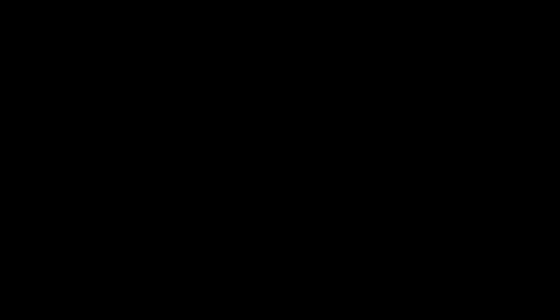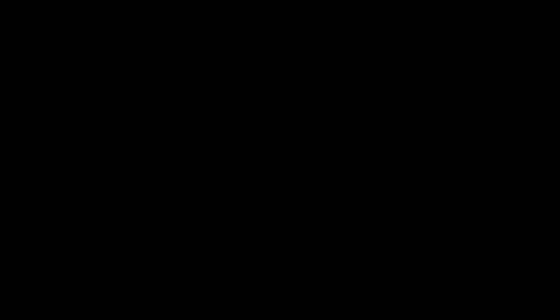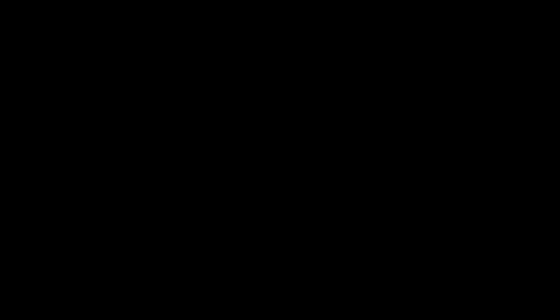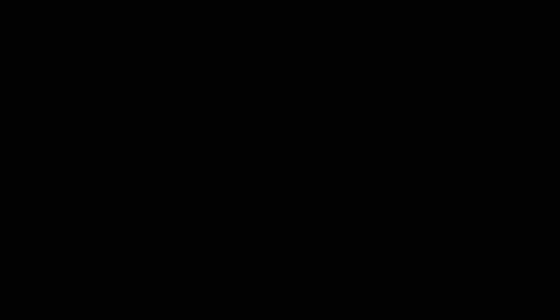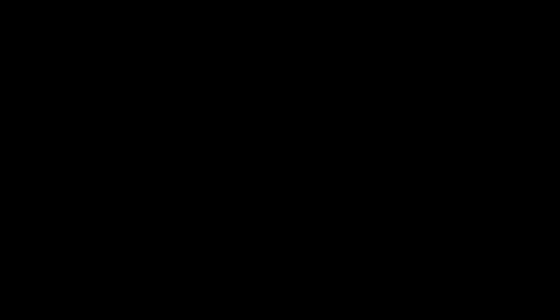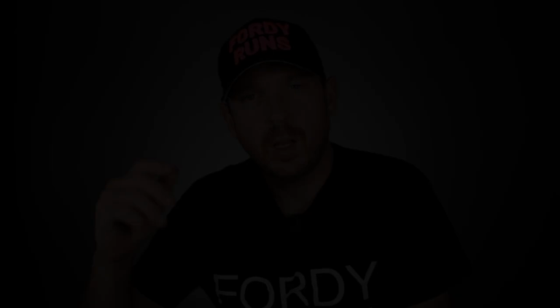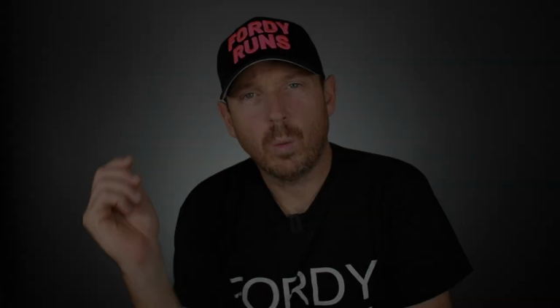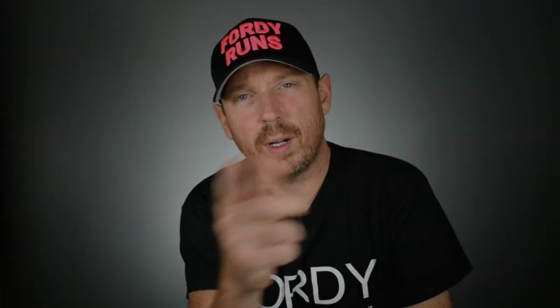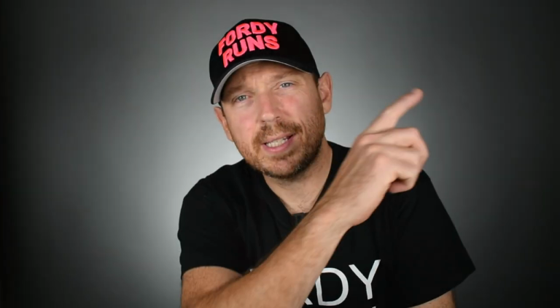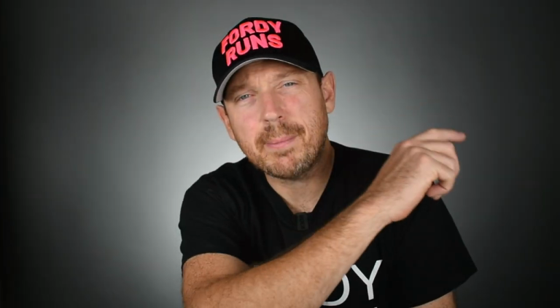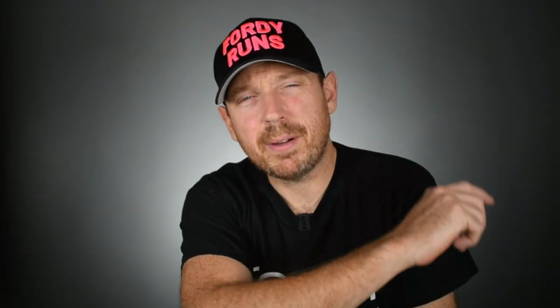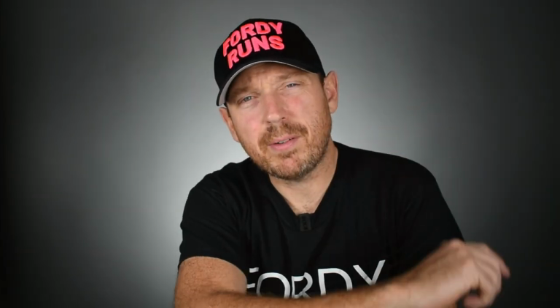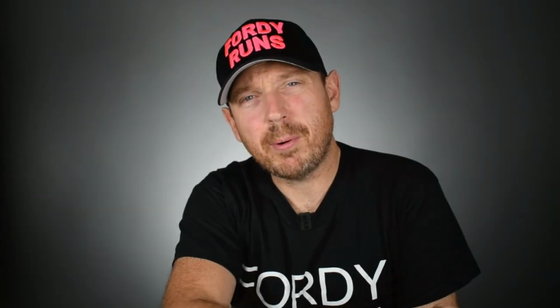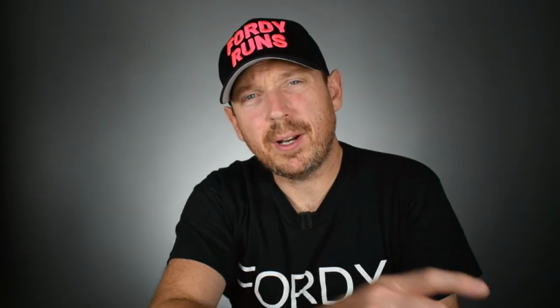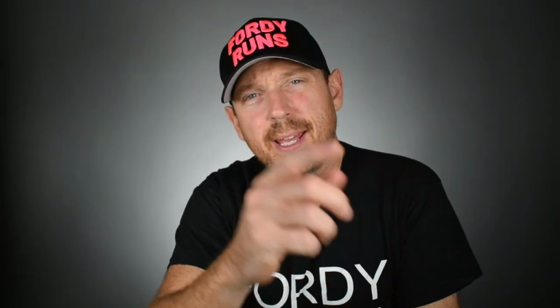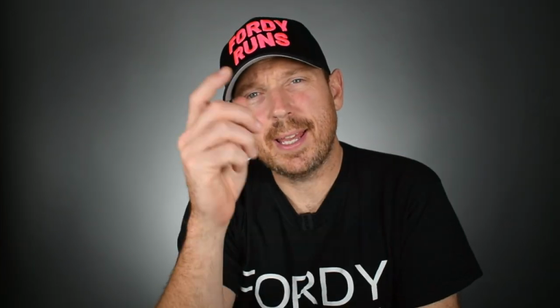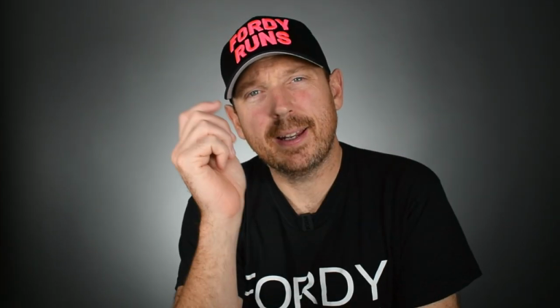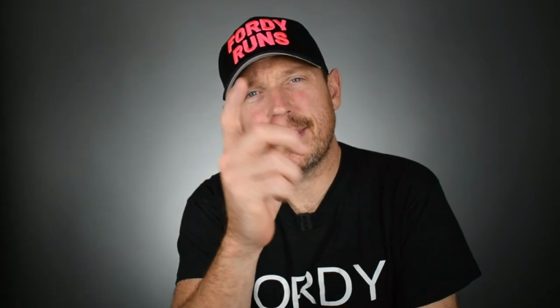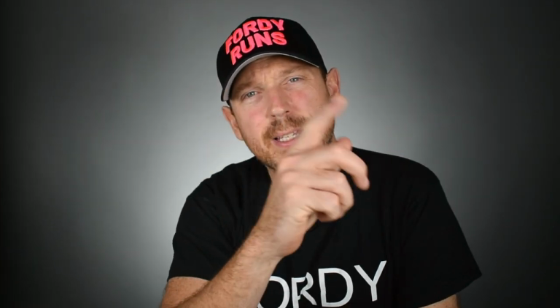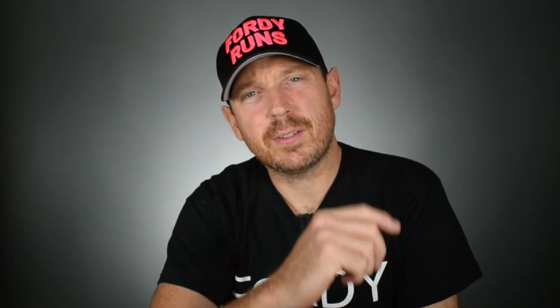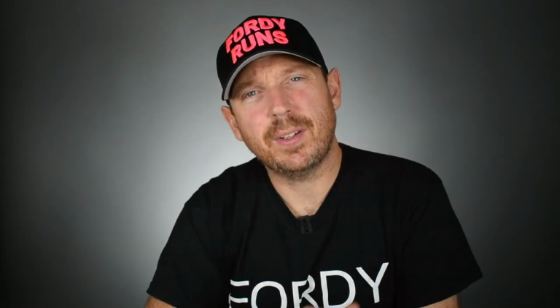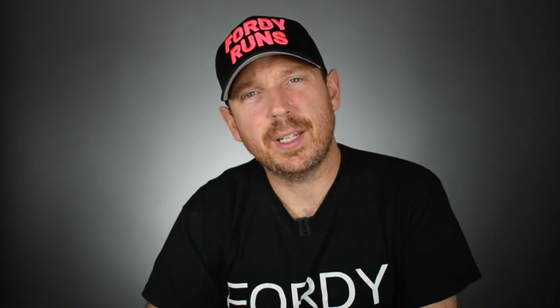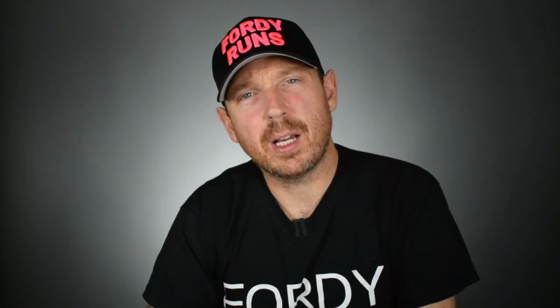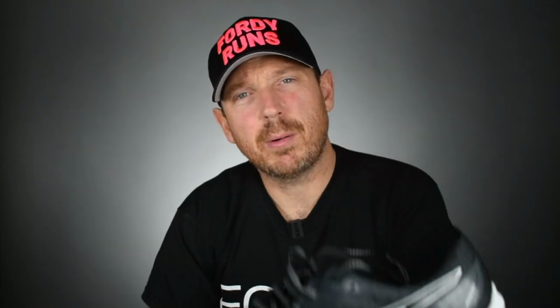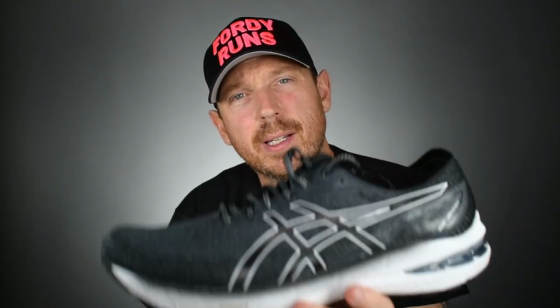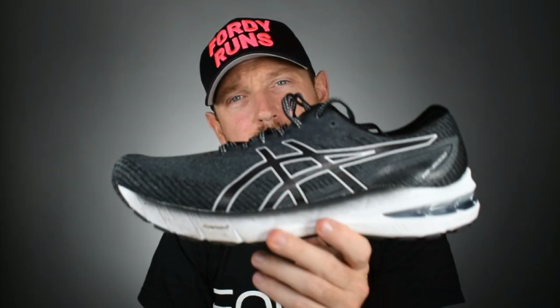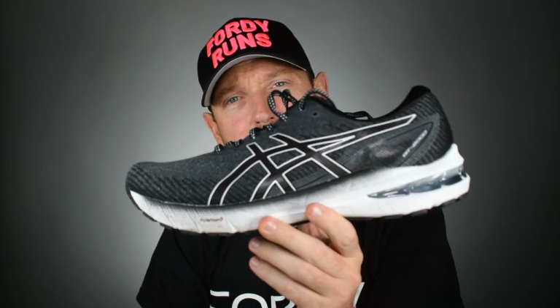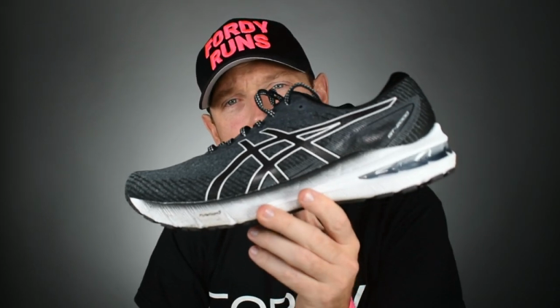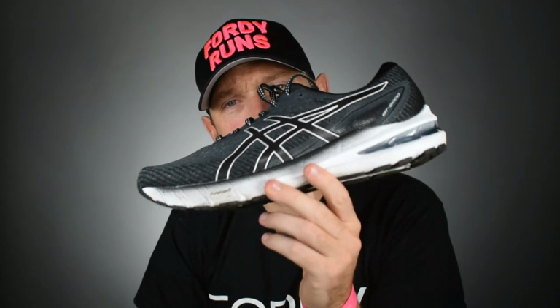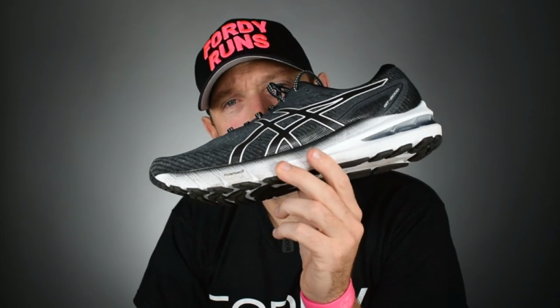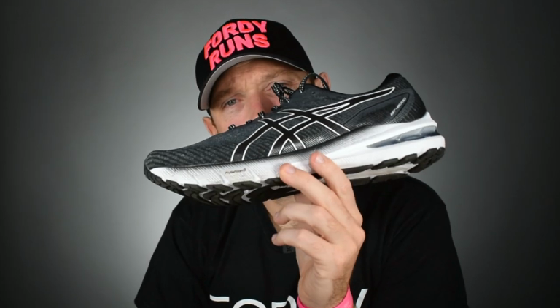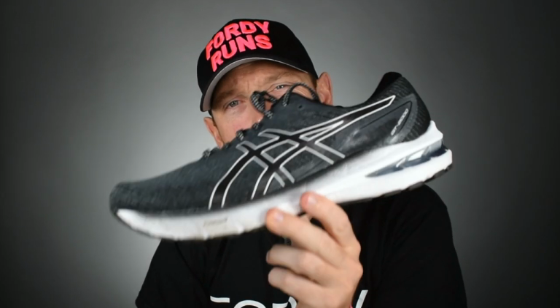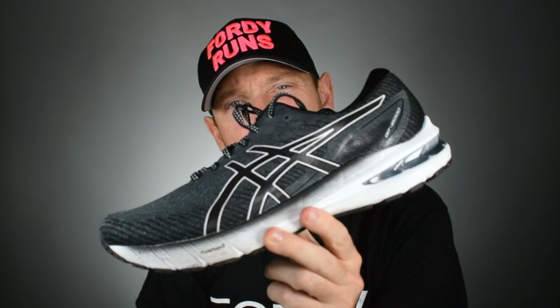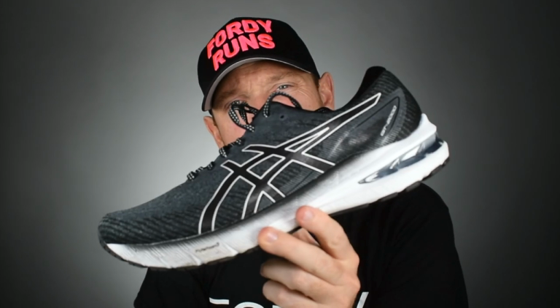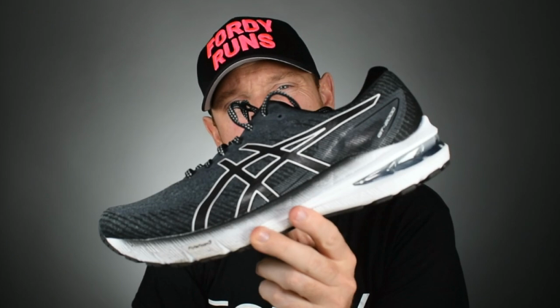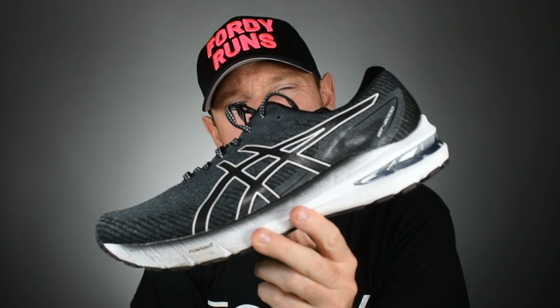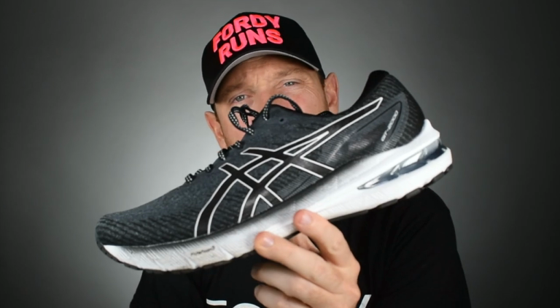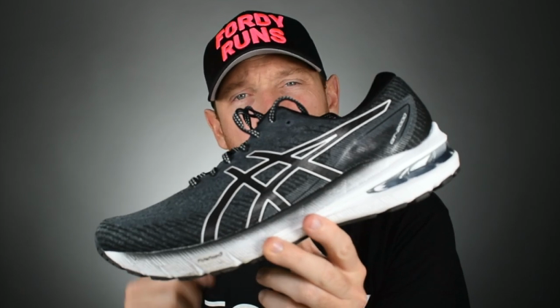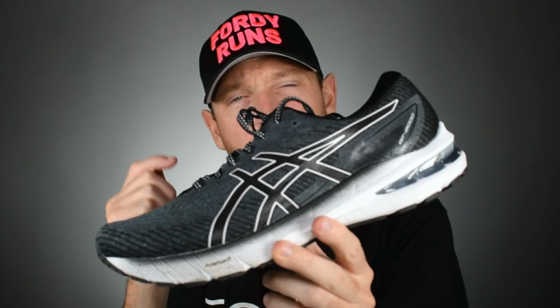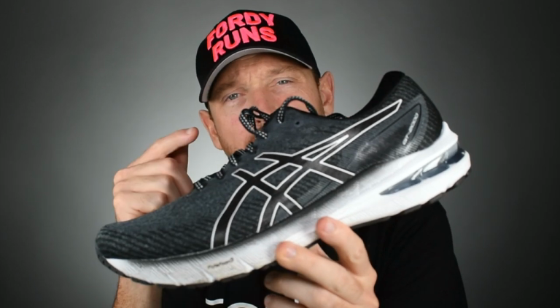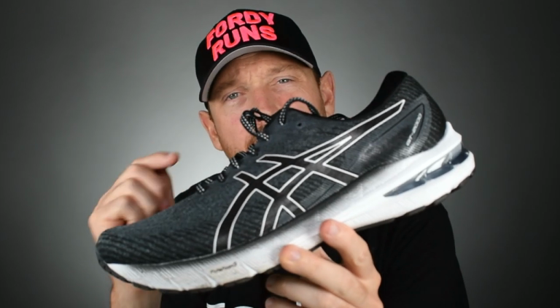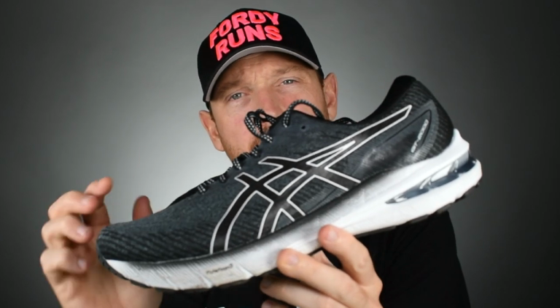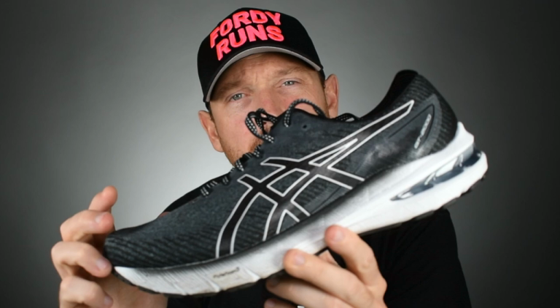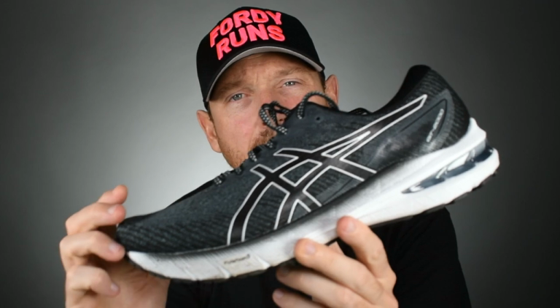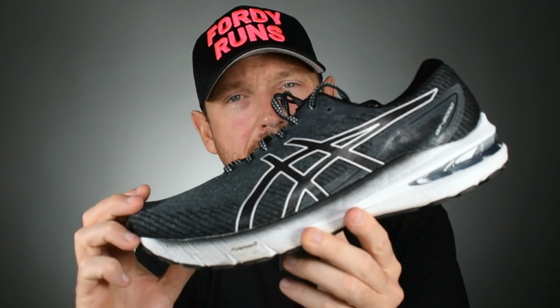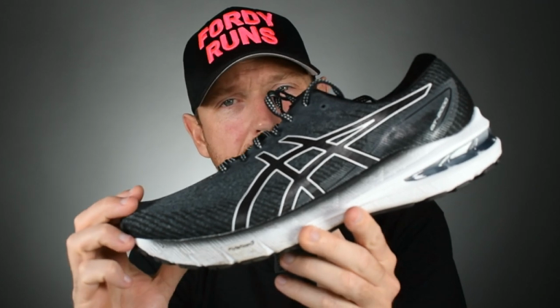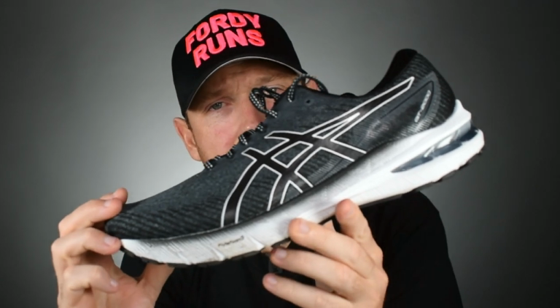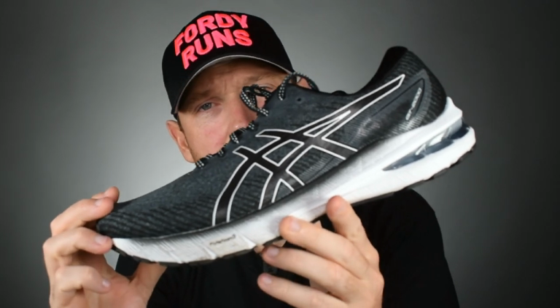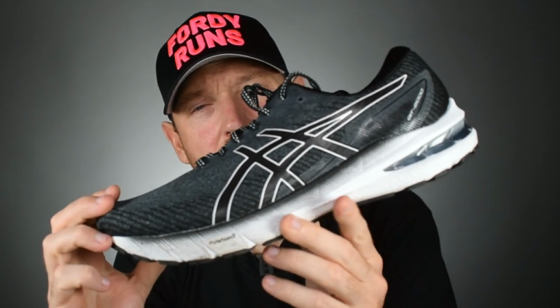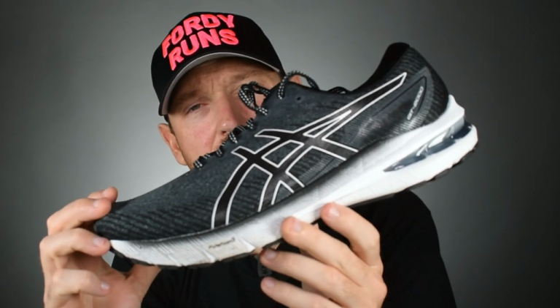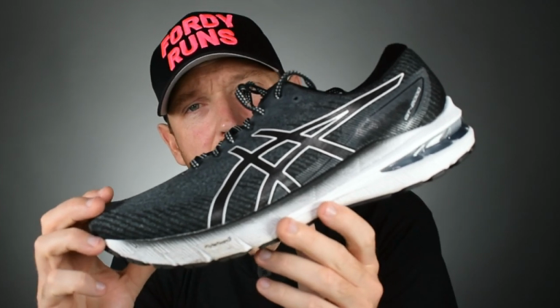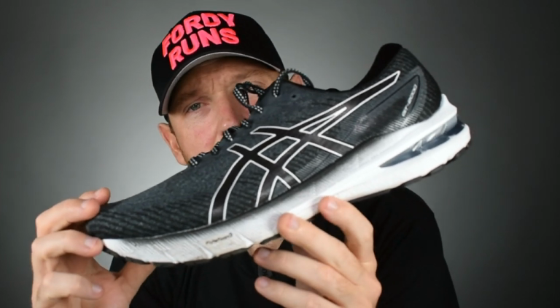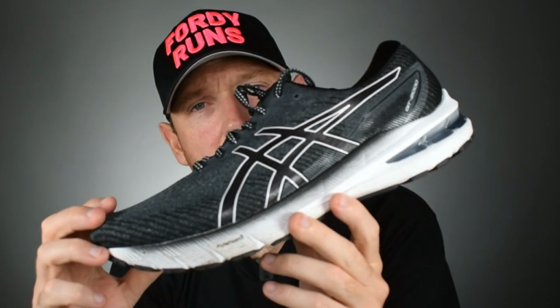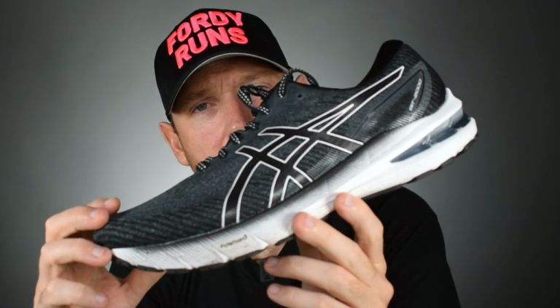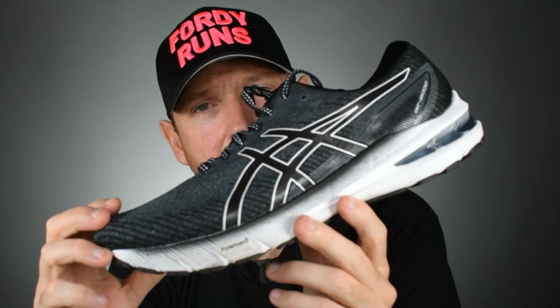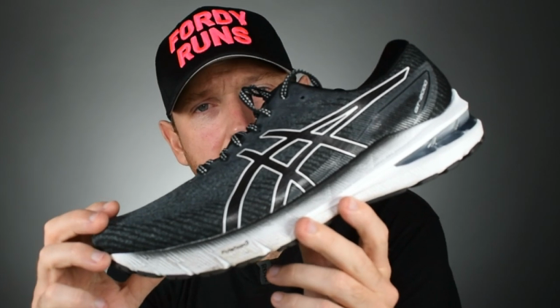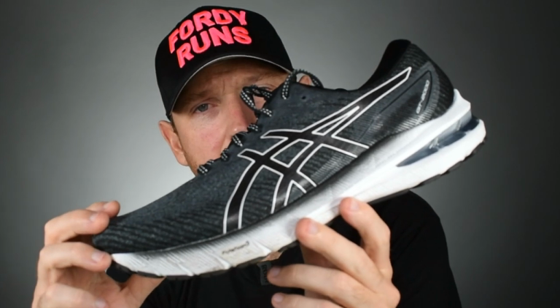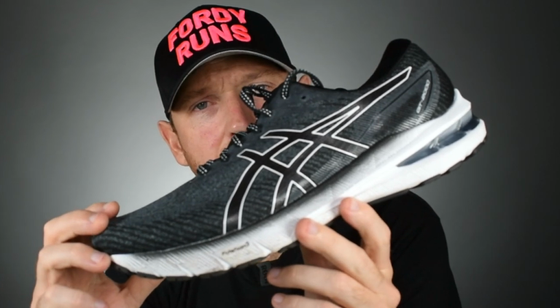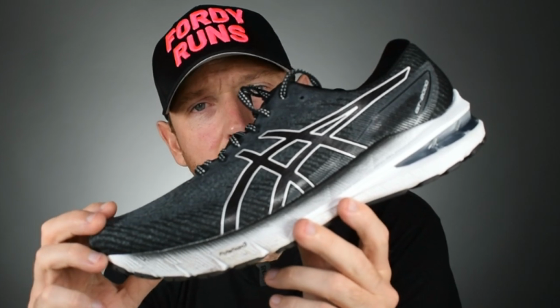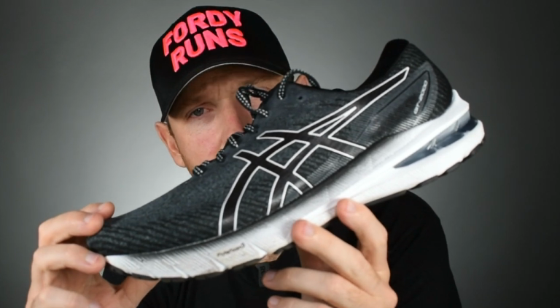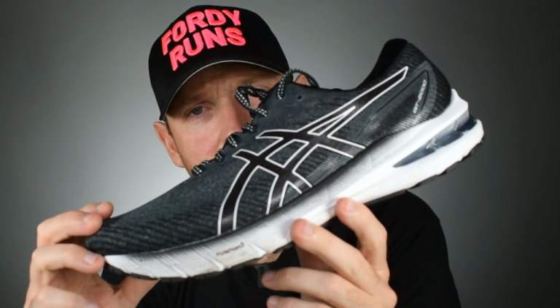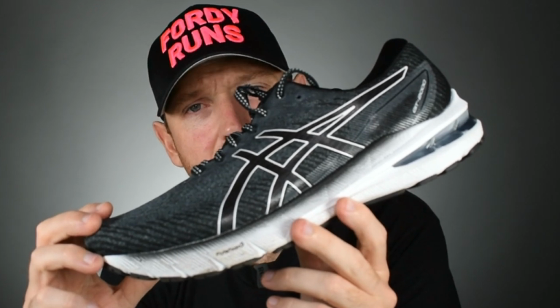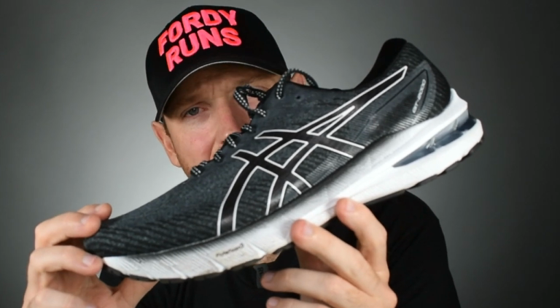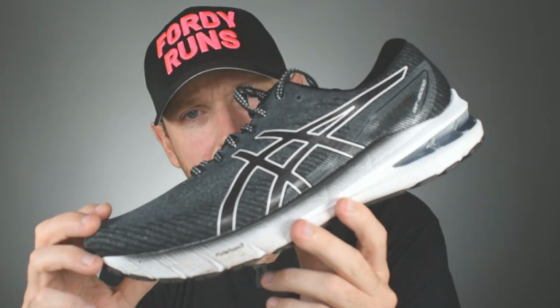What is up everybody — in this video we are taking a look at the brand new ASICS GT2000 version 10.